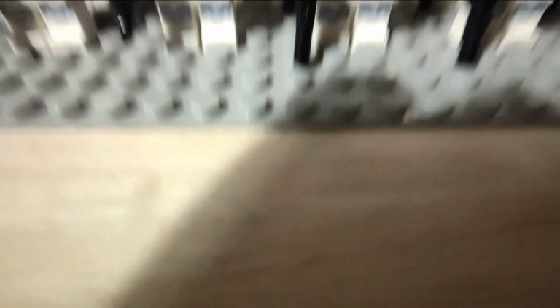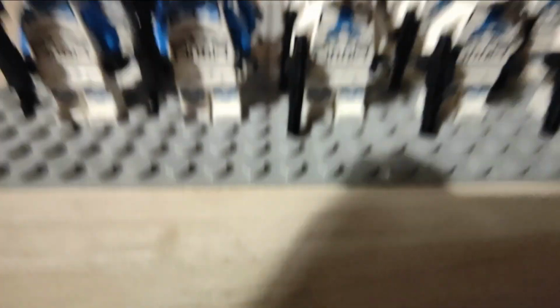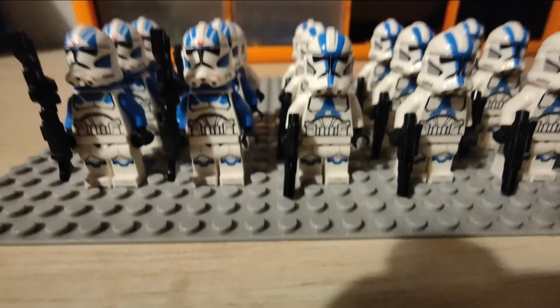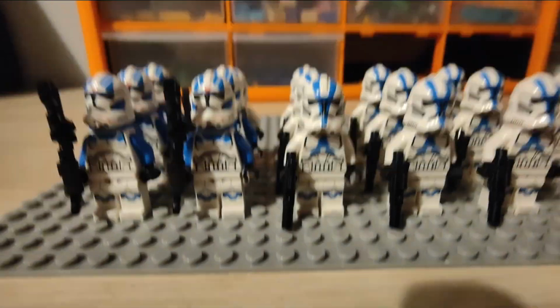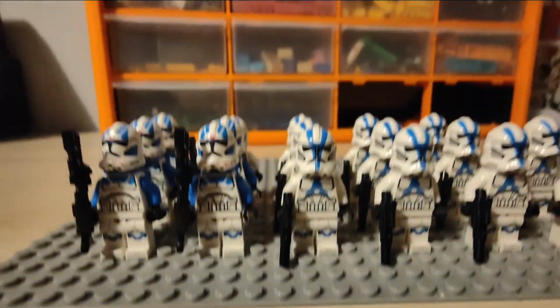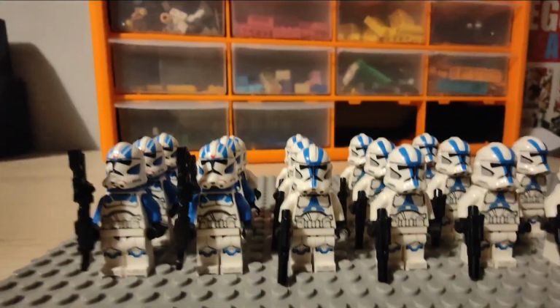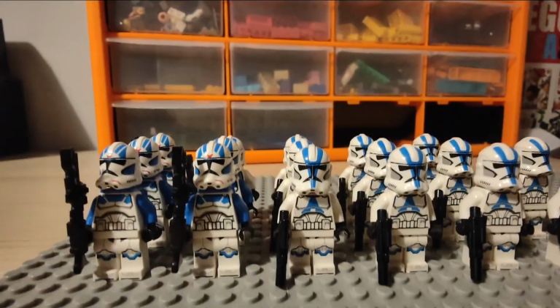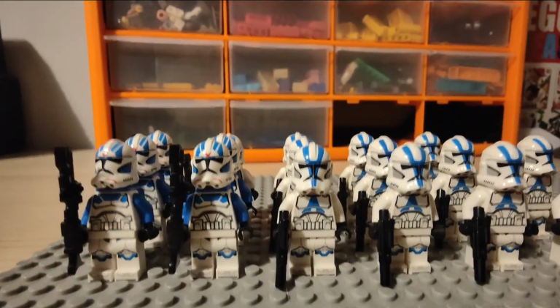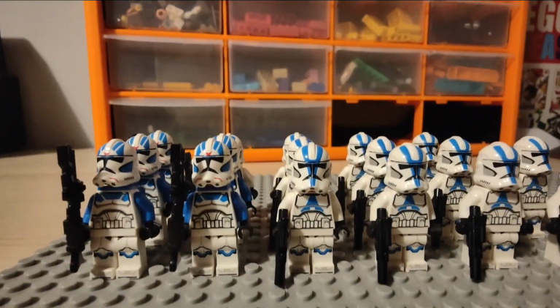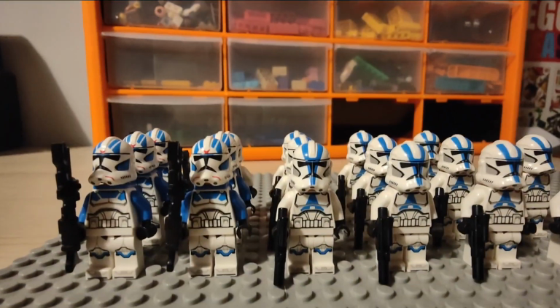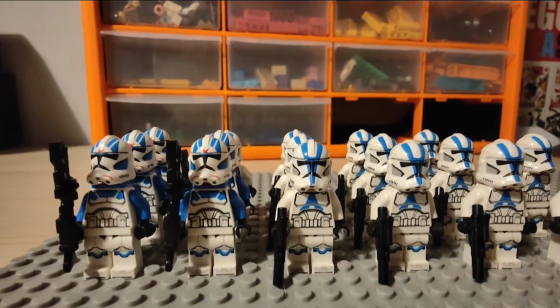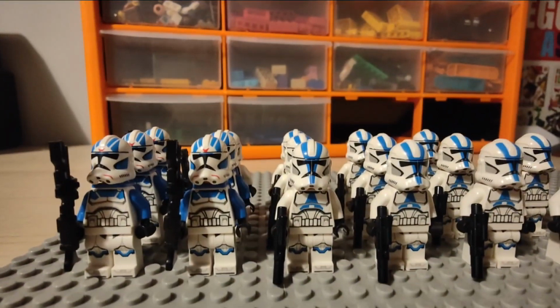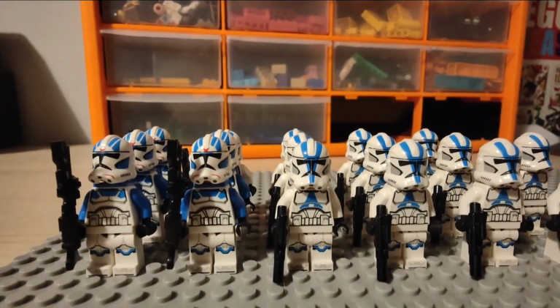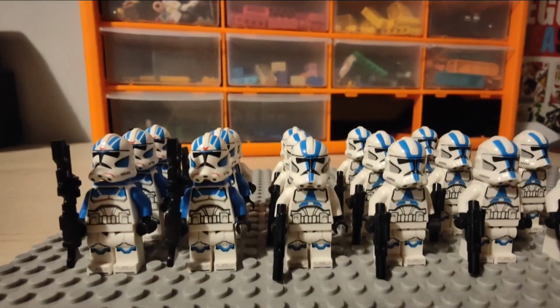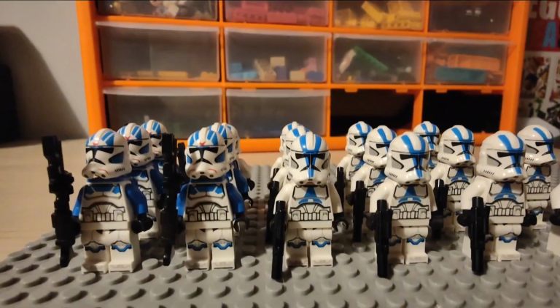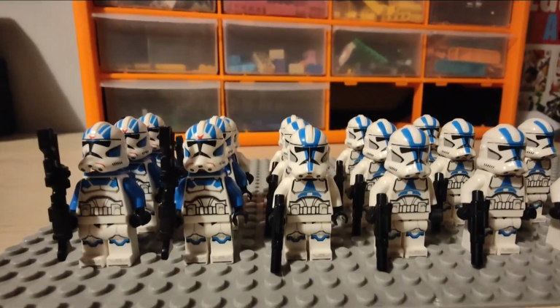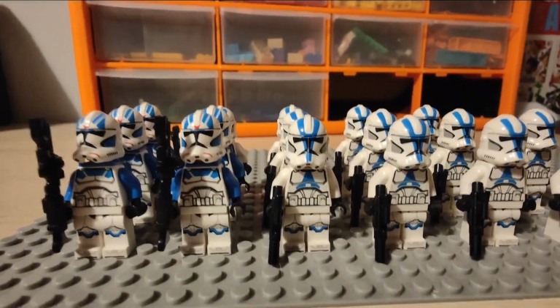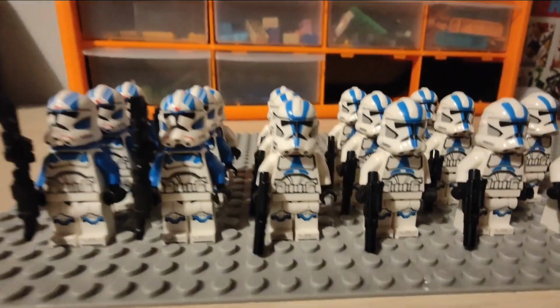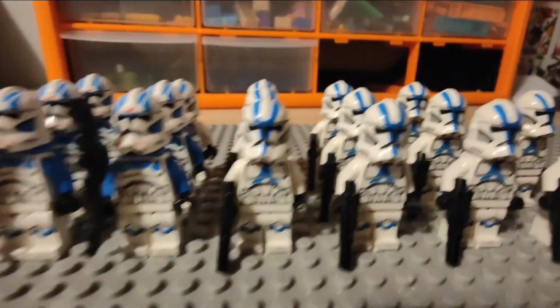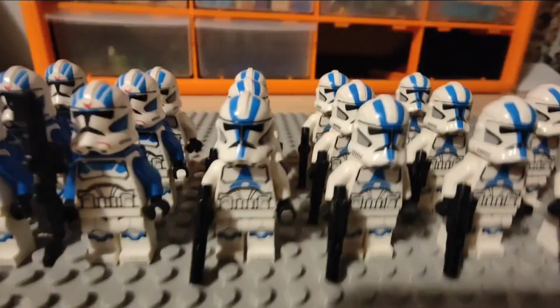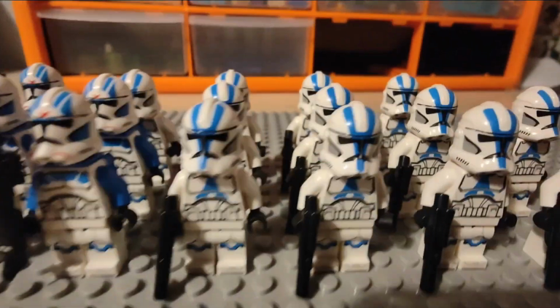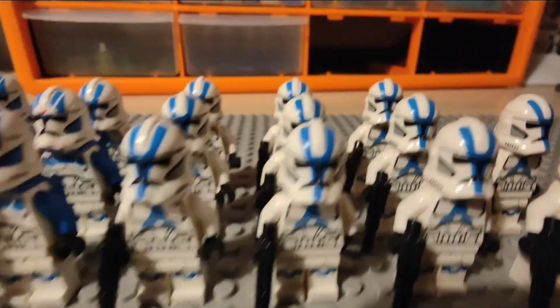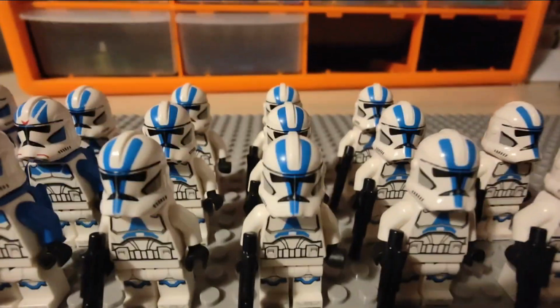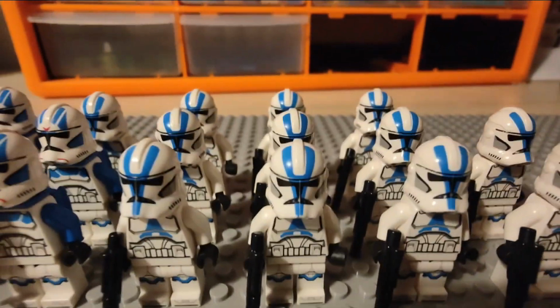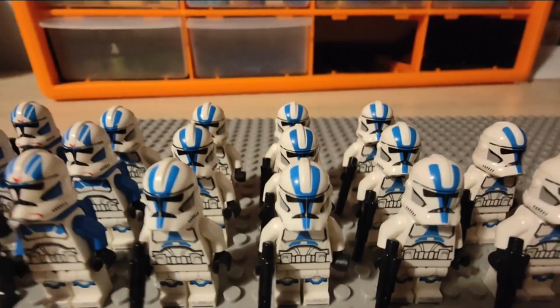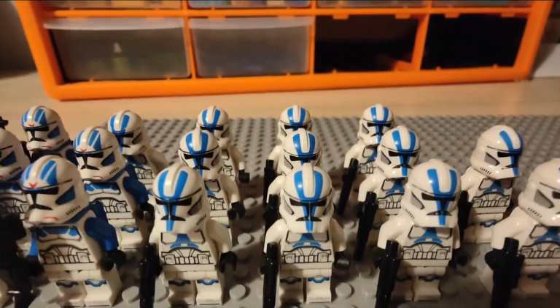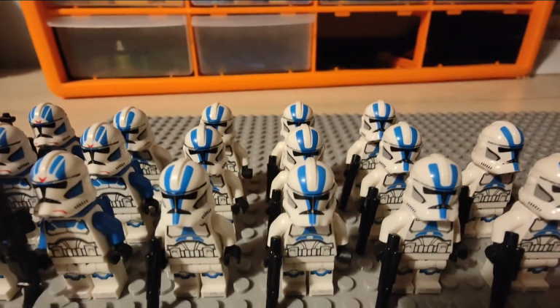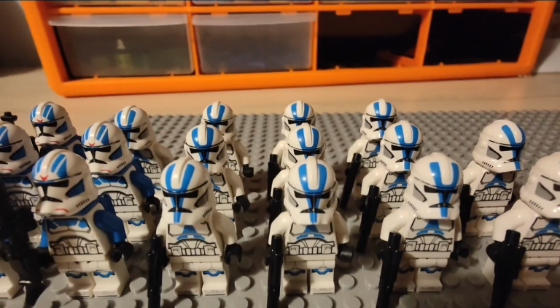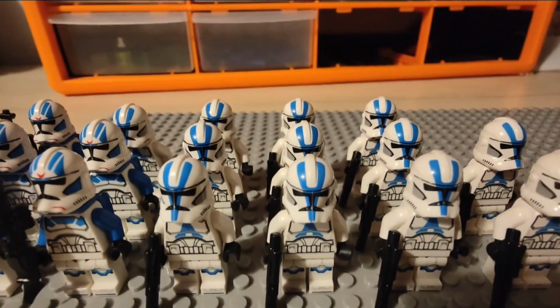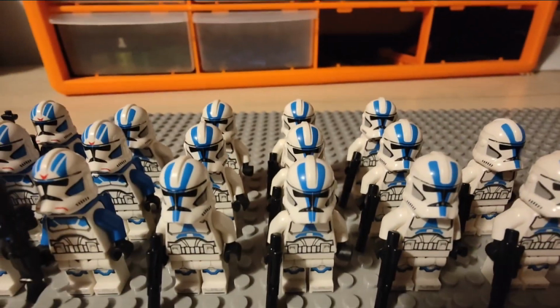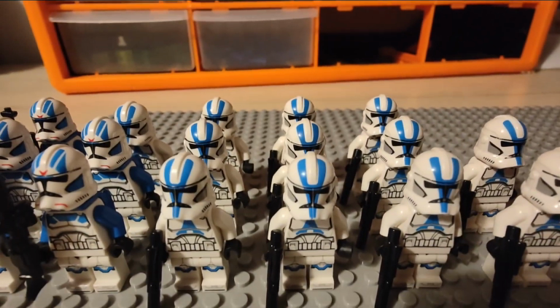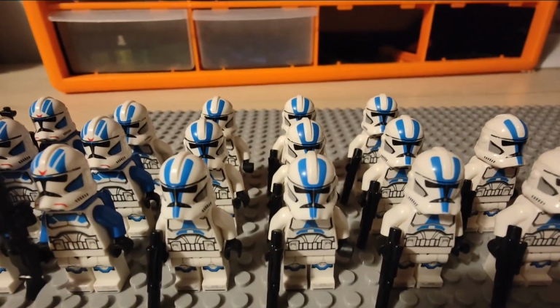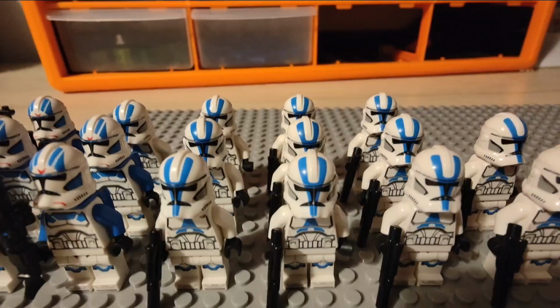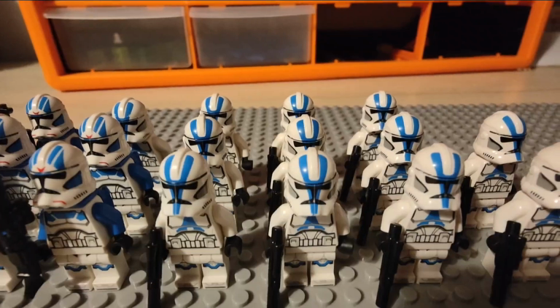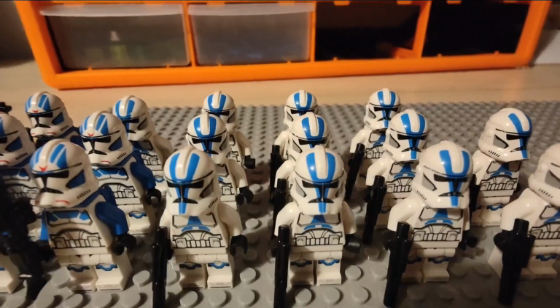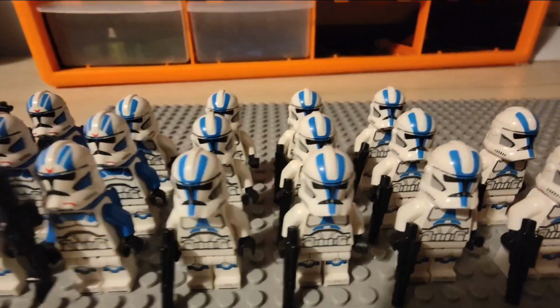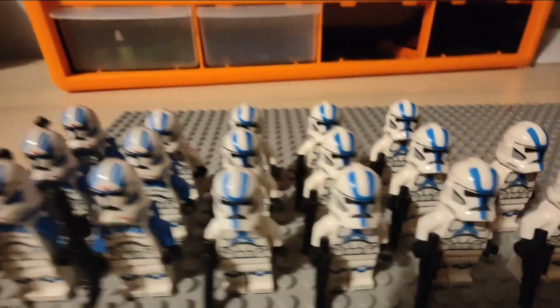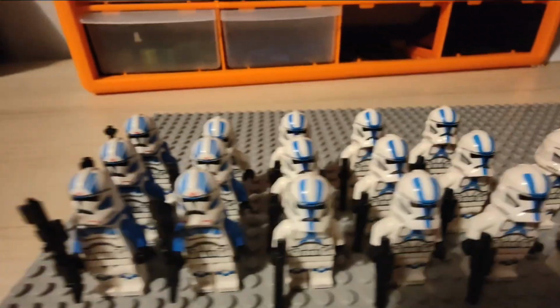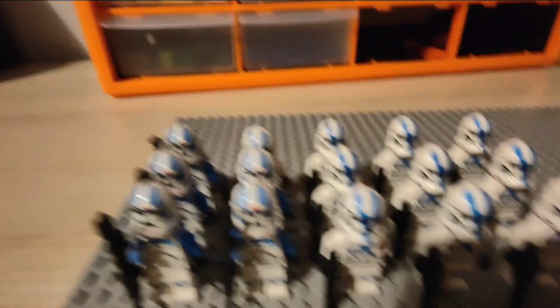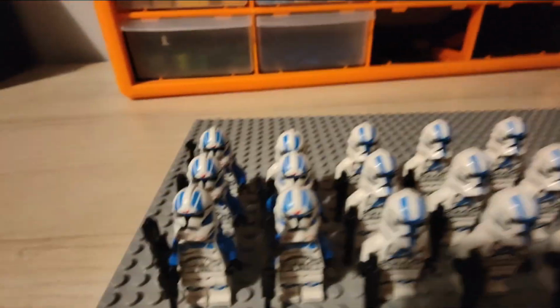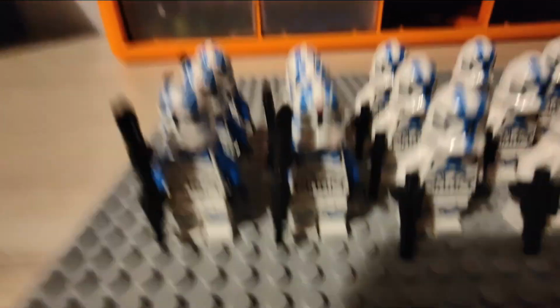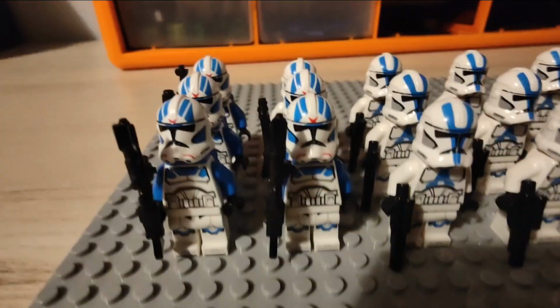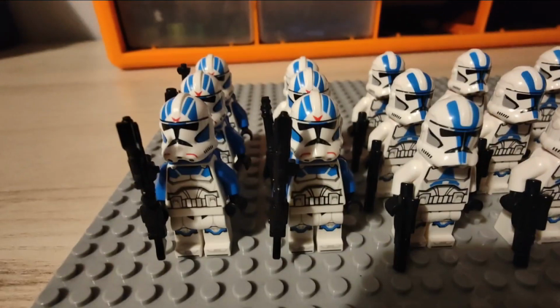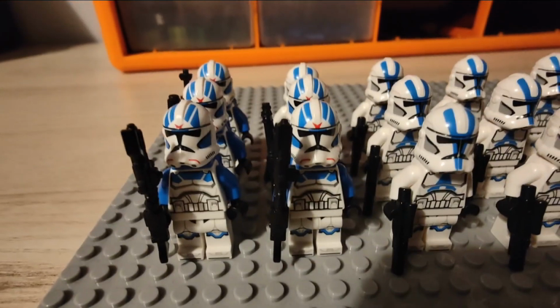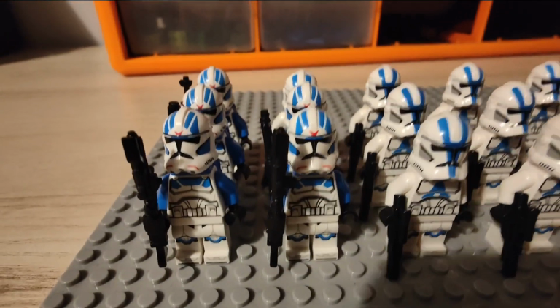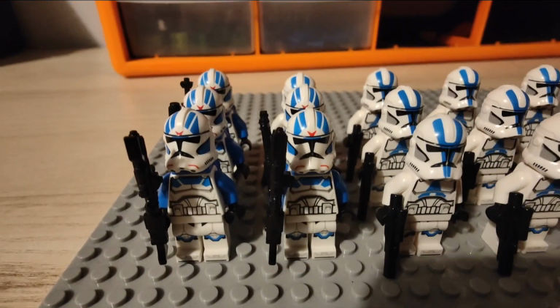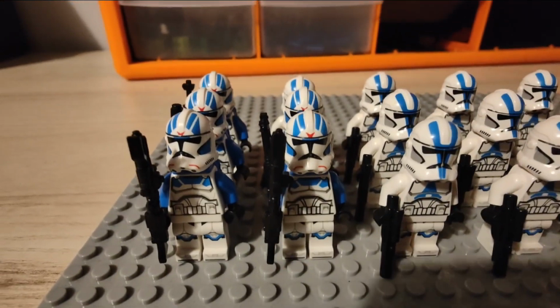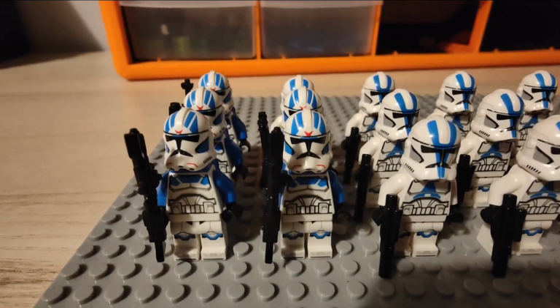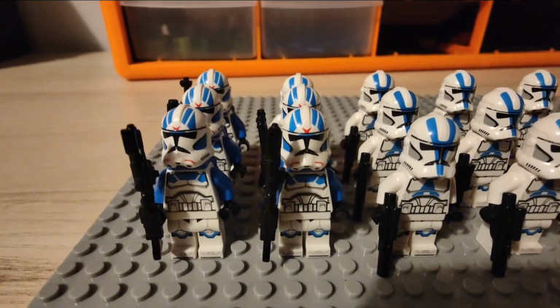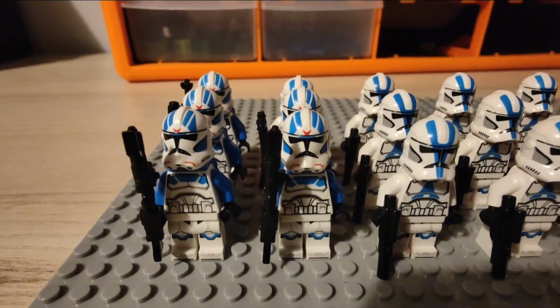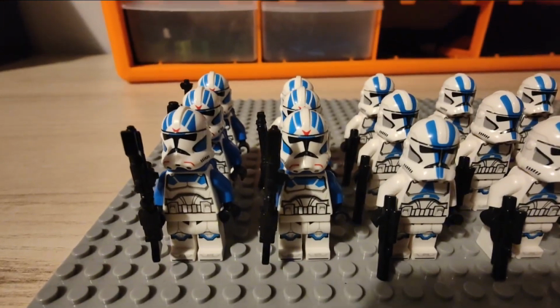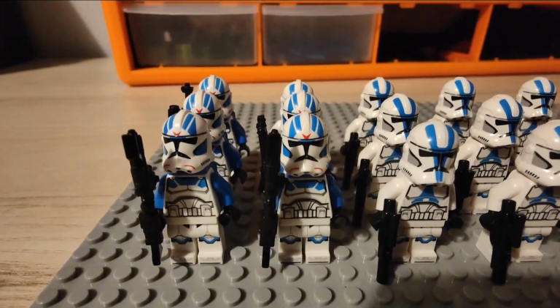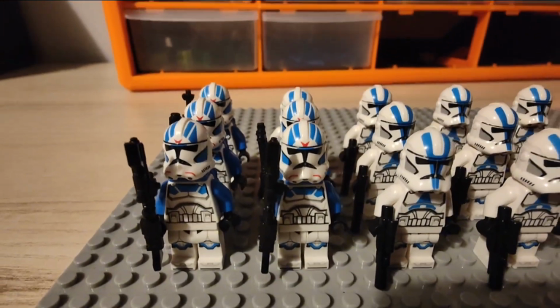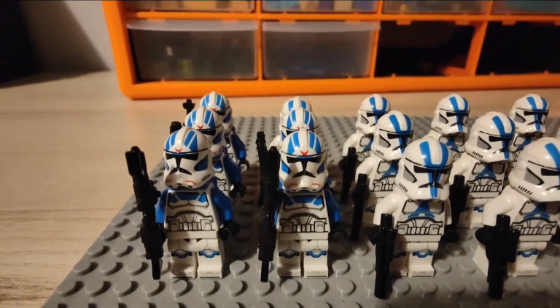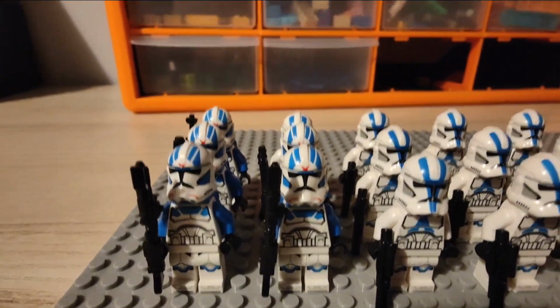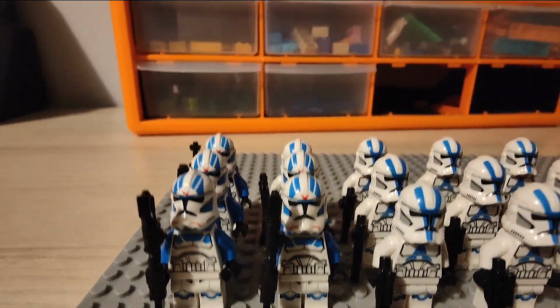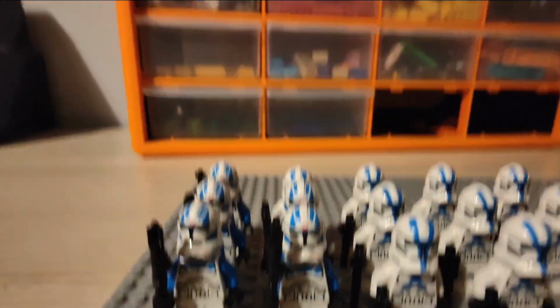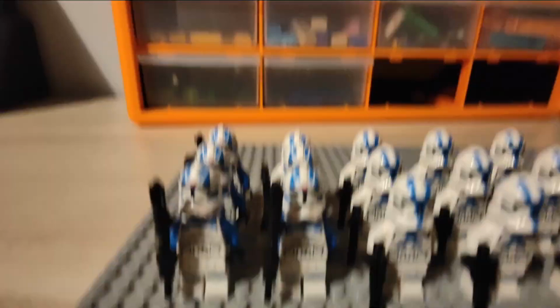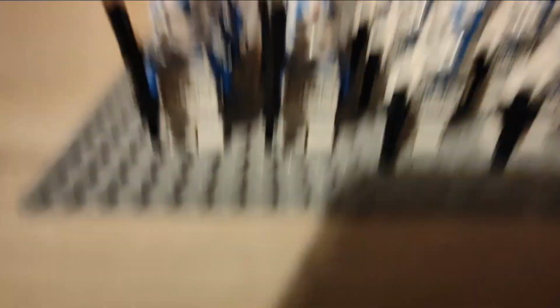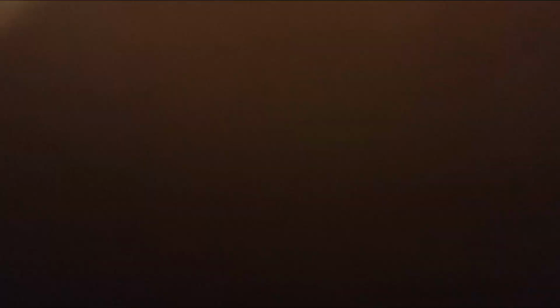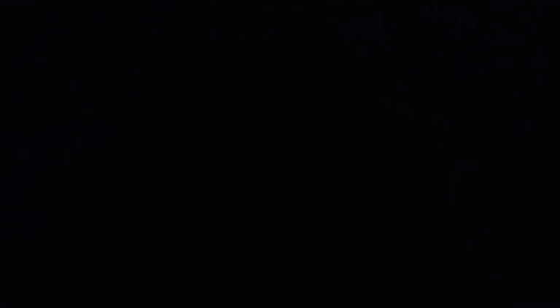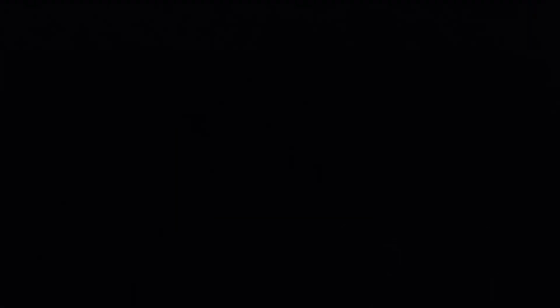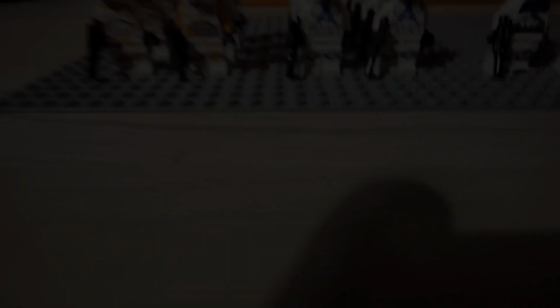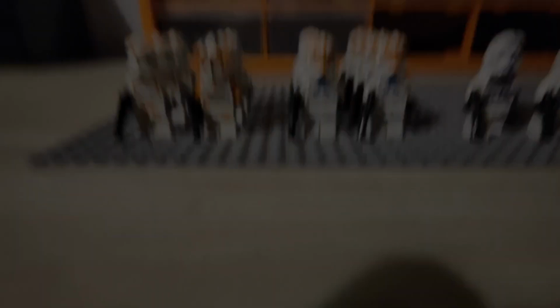Moving on to some of my favourite clone troopers, the 501st. We have the regular 501st, and then we have some jetpack 501st.